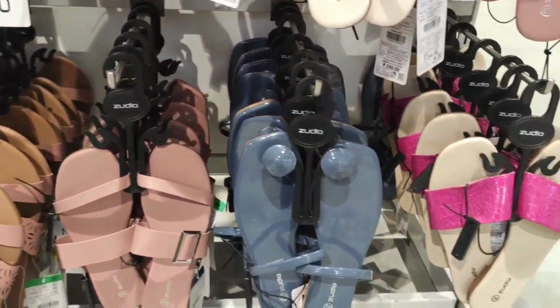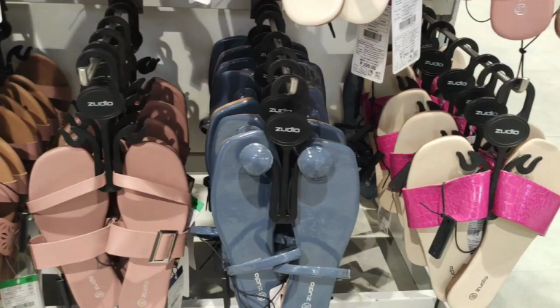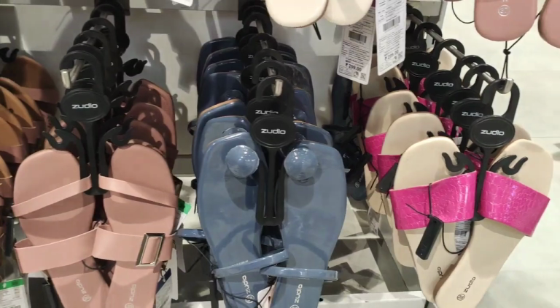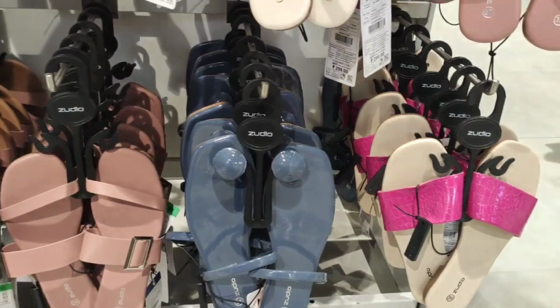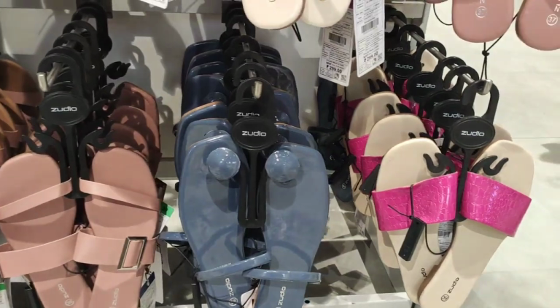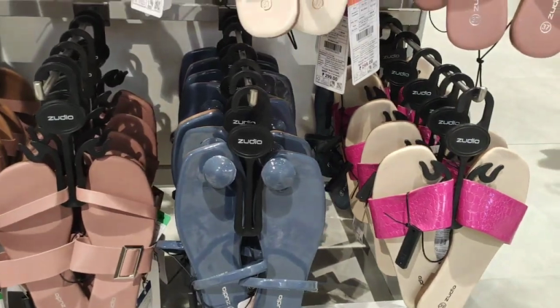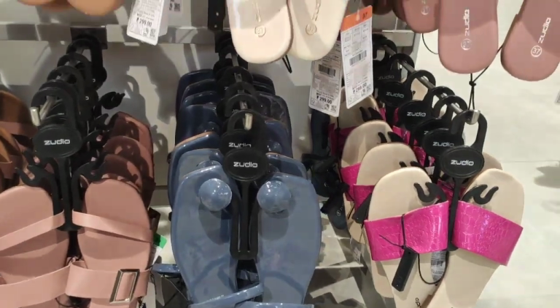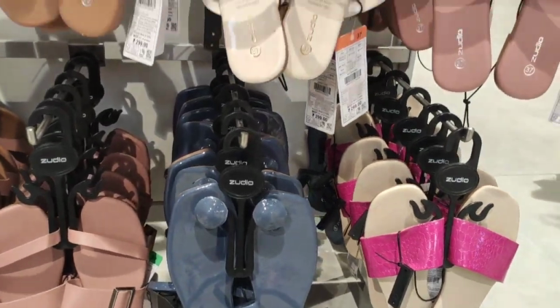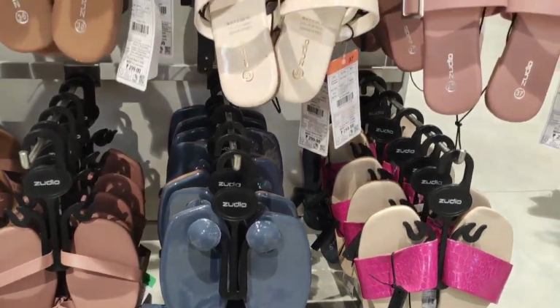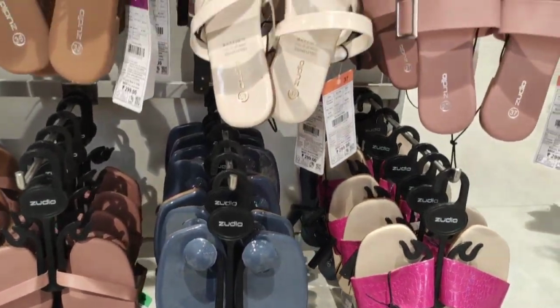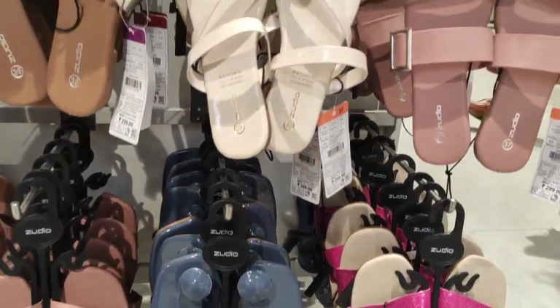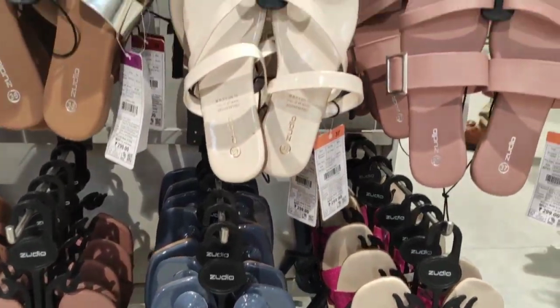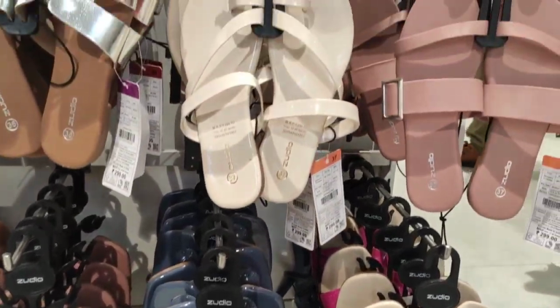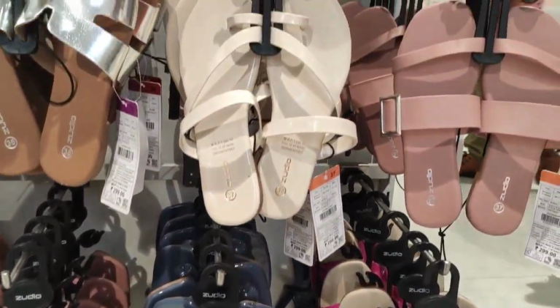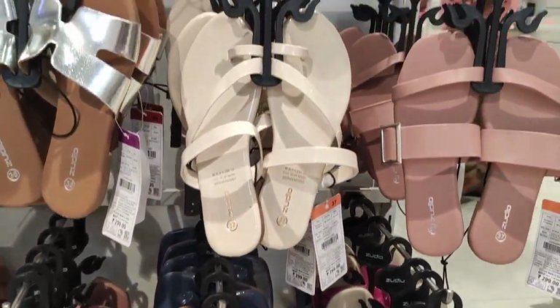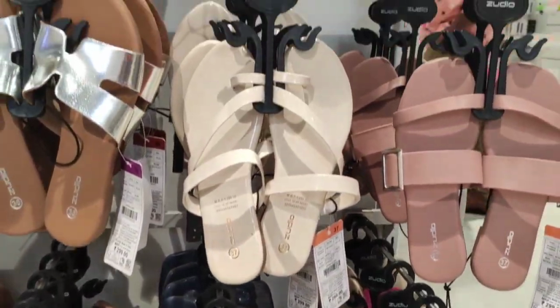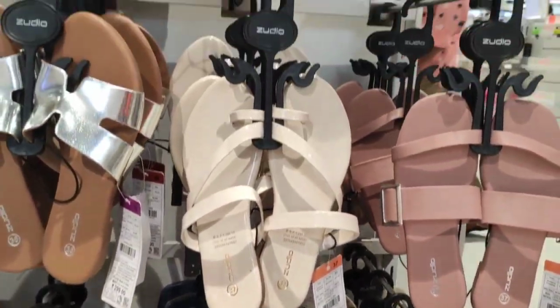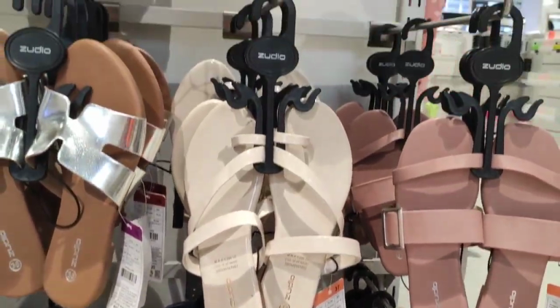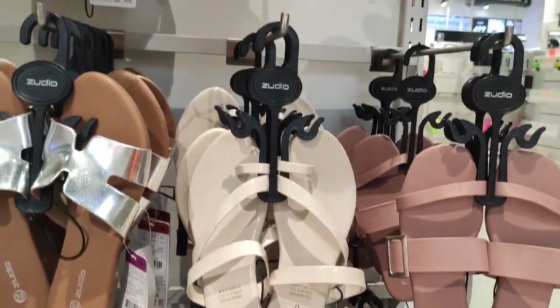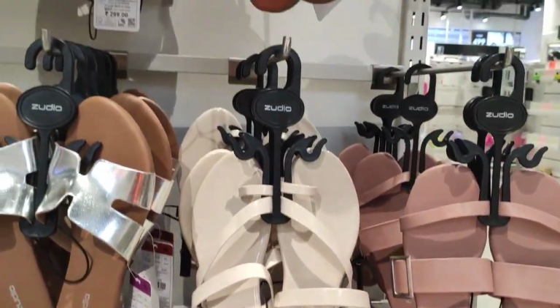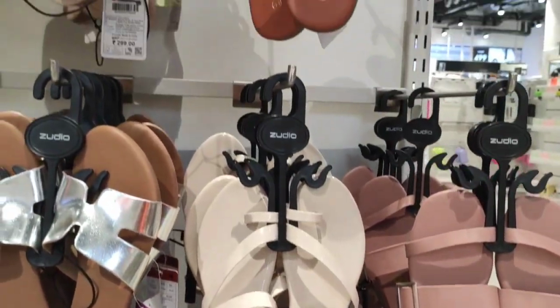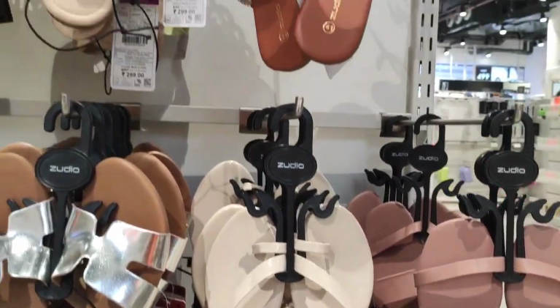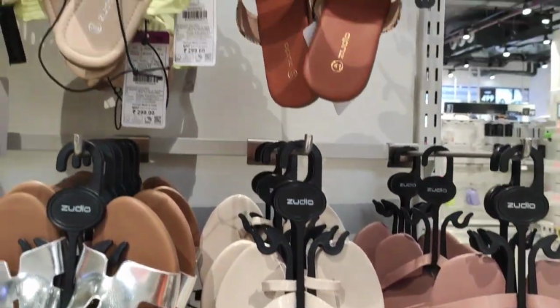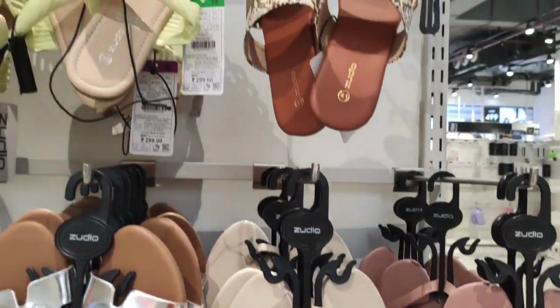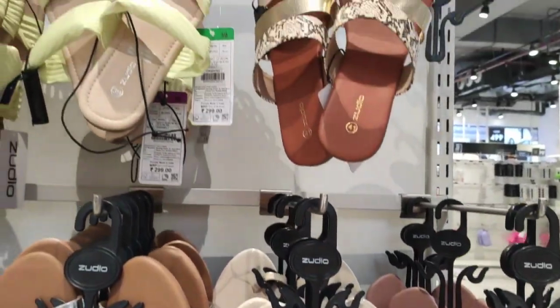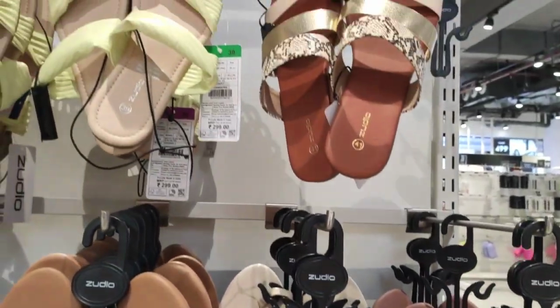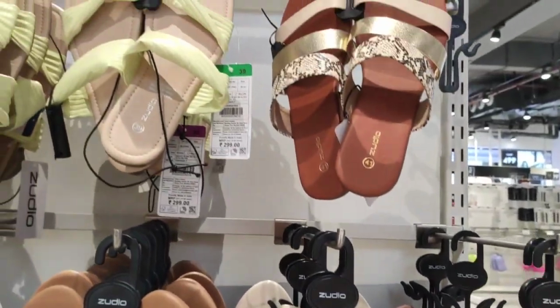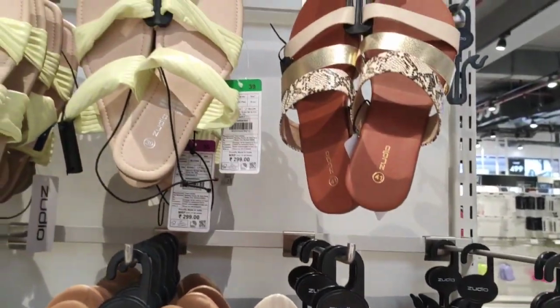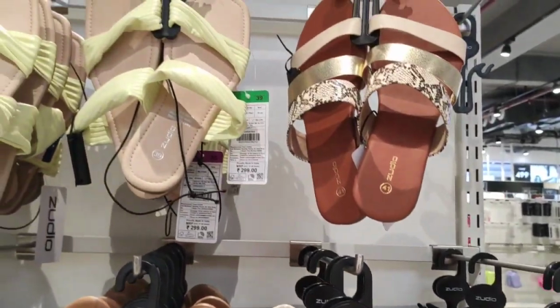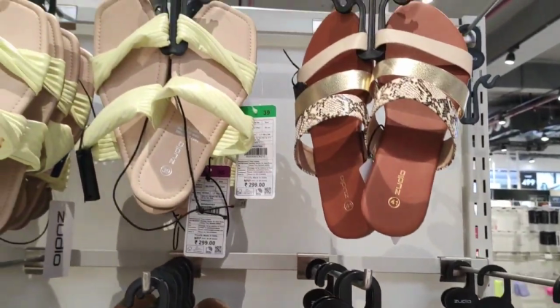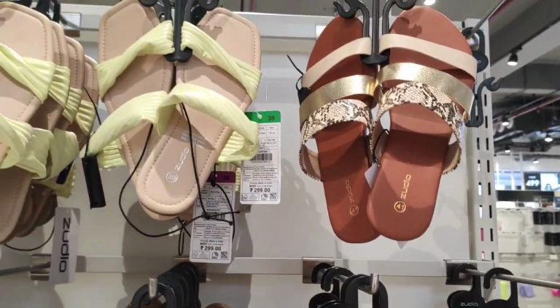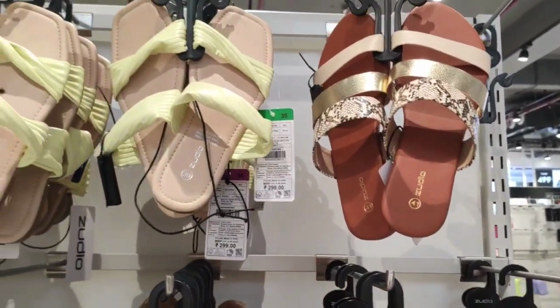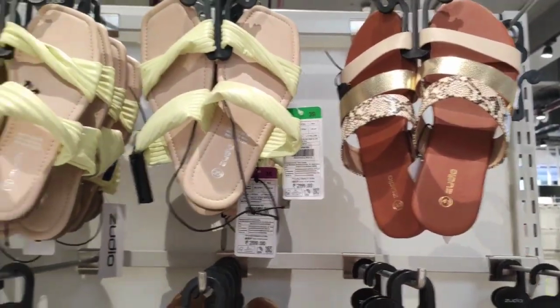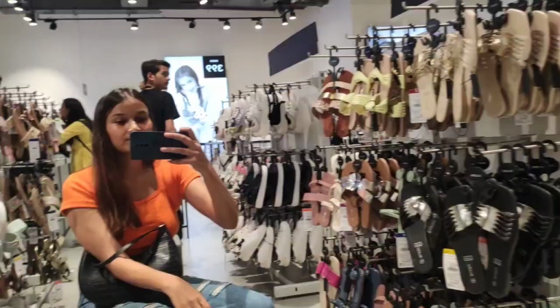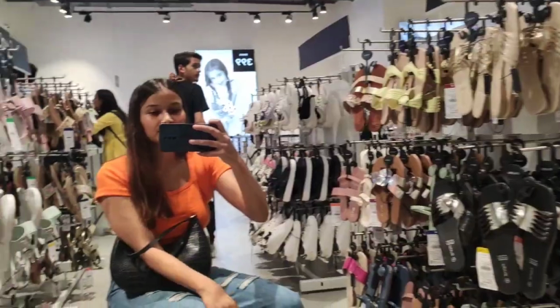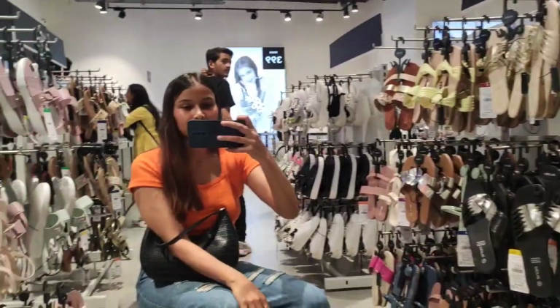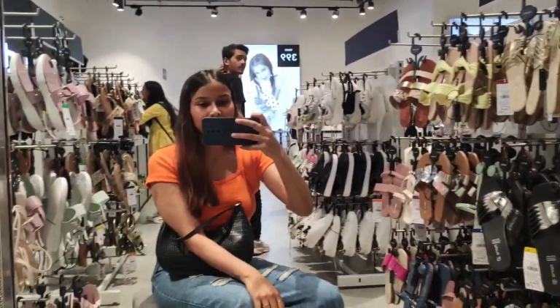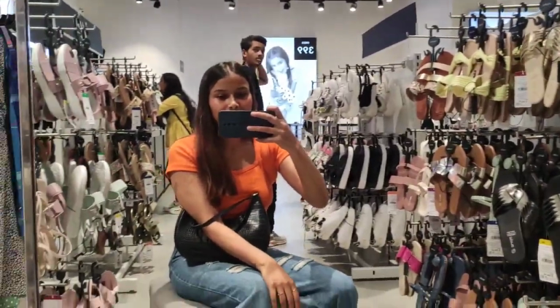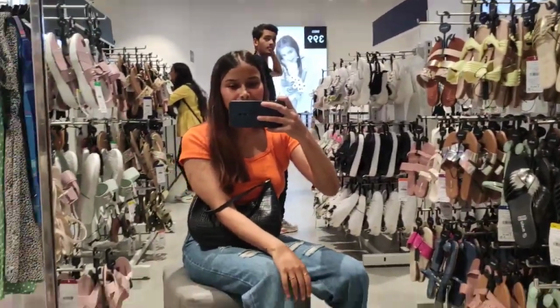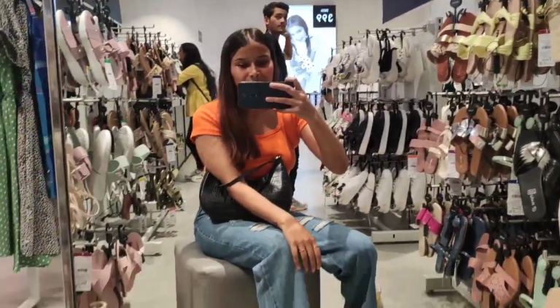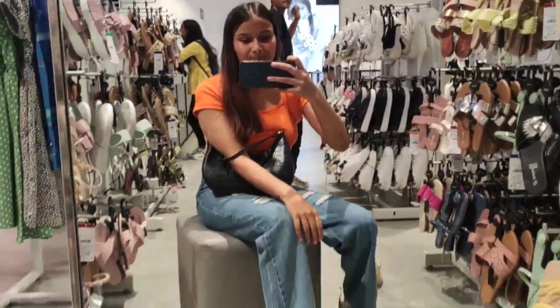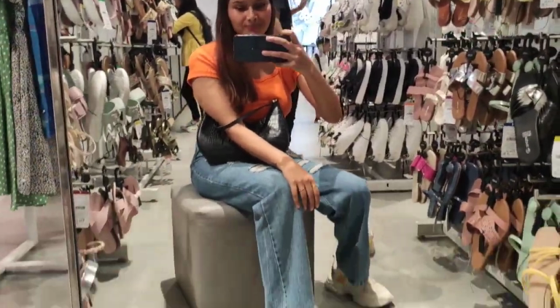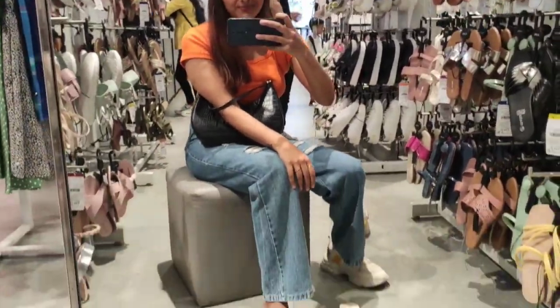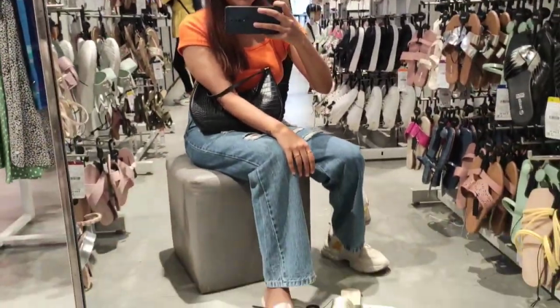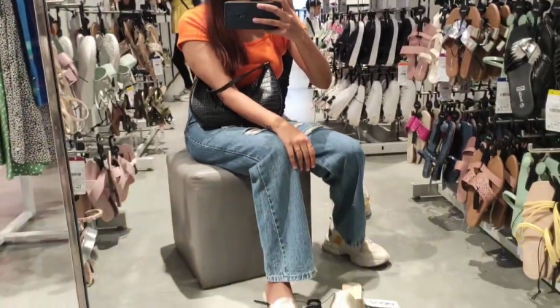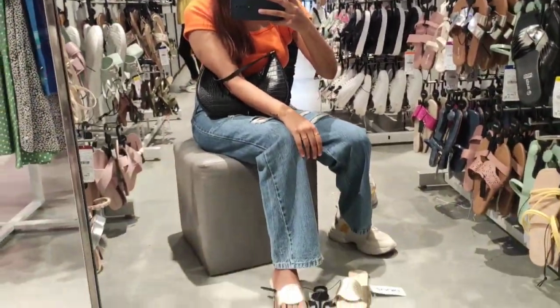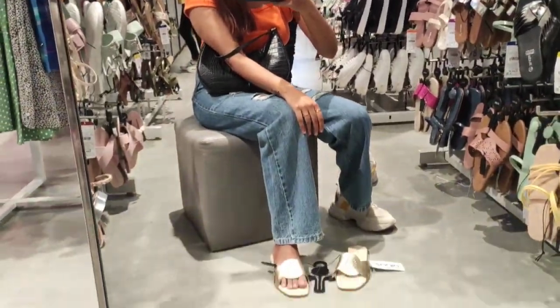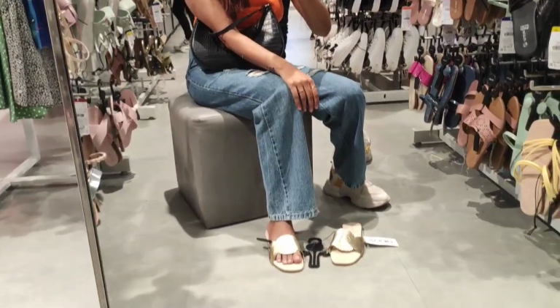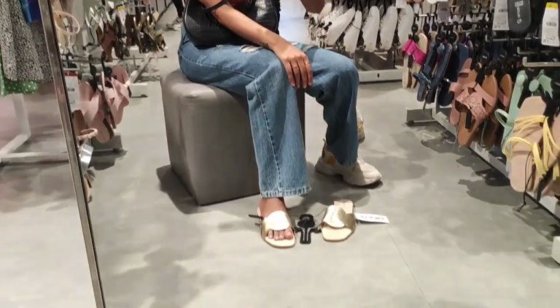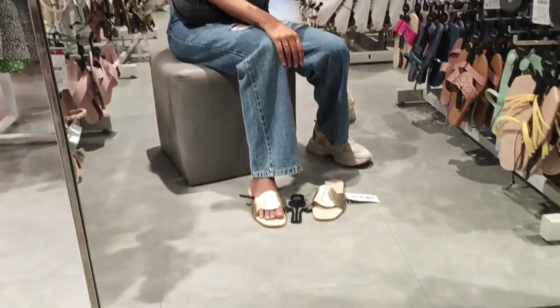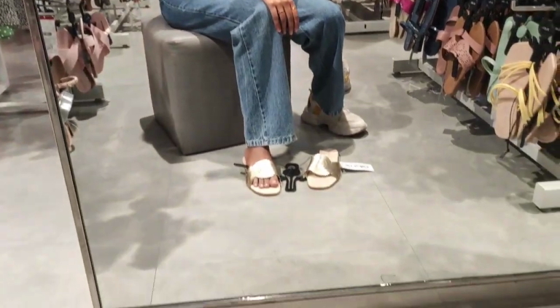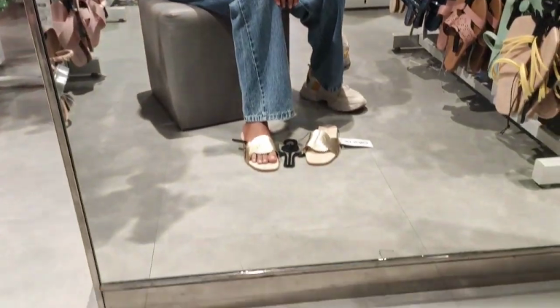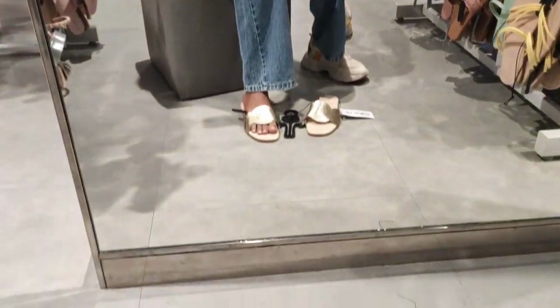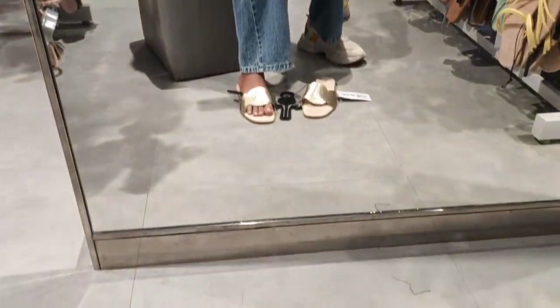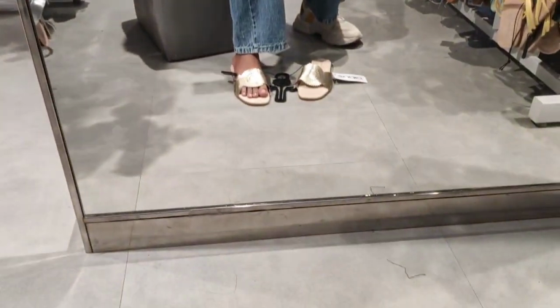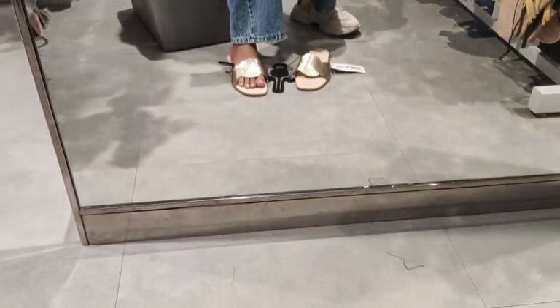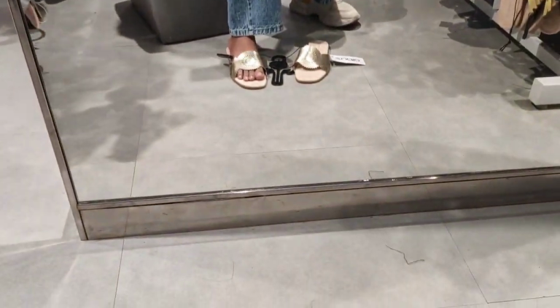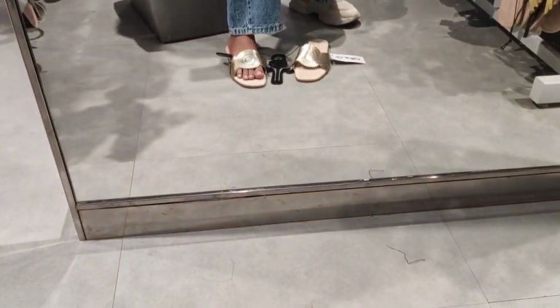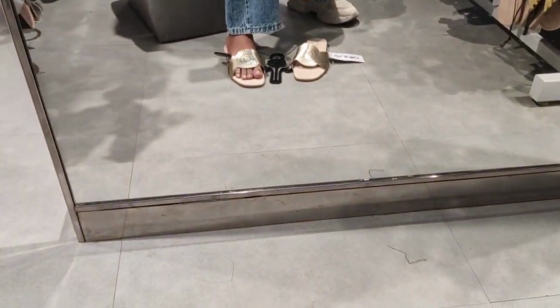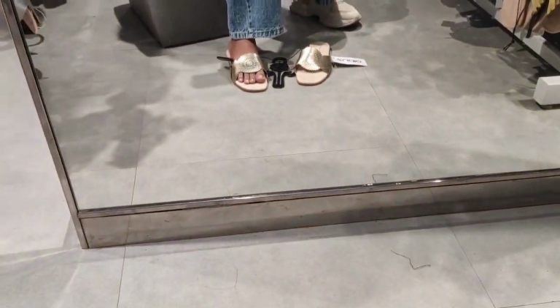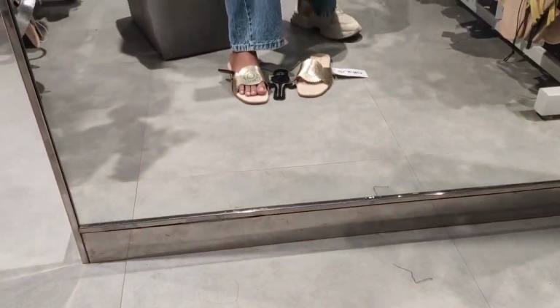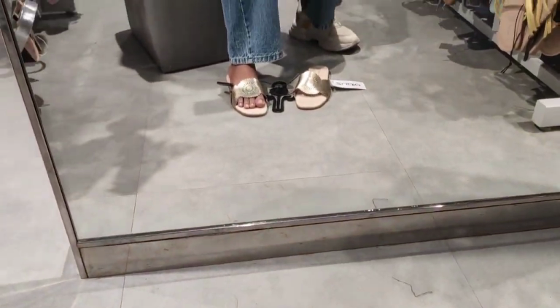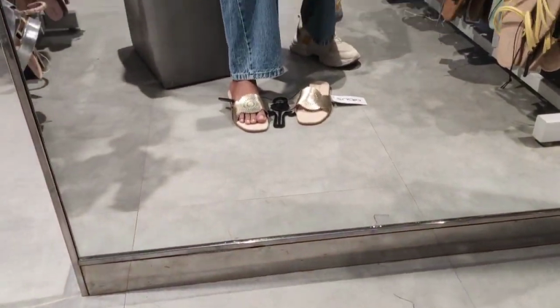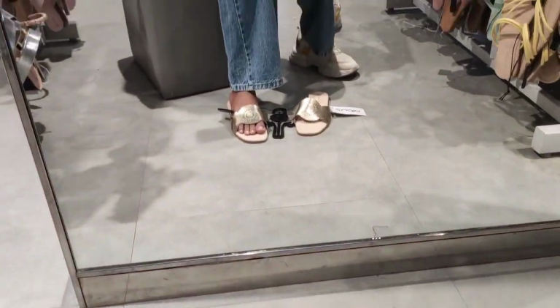This is my second time watching my previous Zudio collection video. If you haven't seen it, you can find the link to the Zudio collection in the description box.